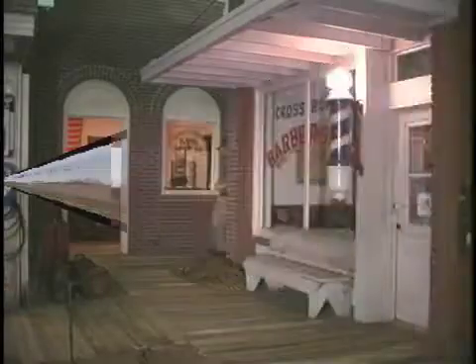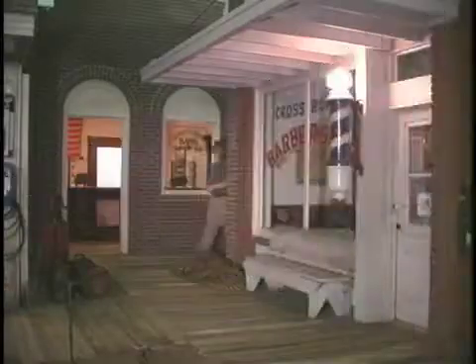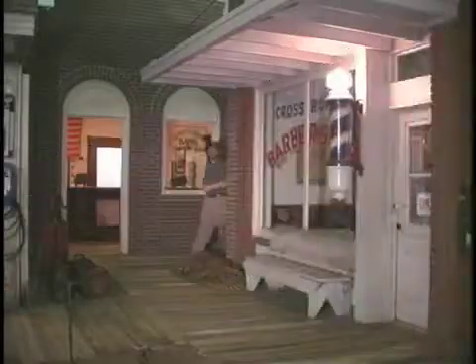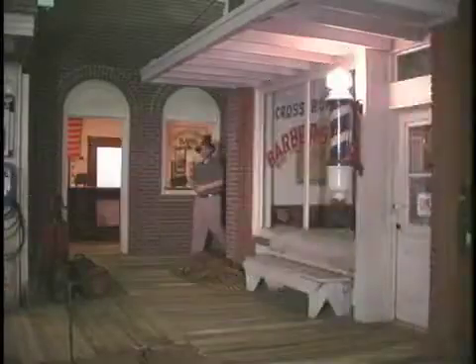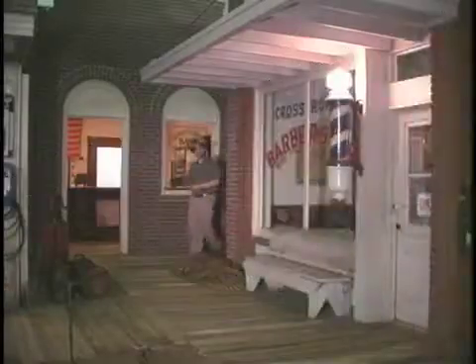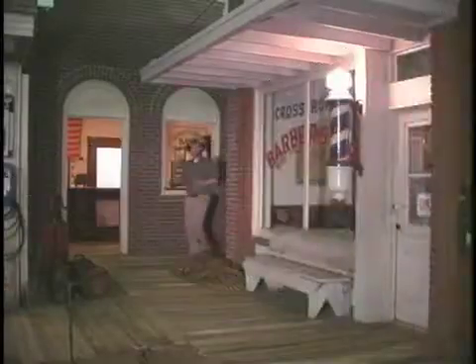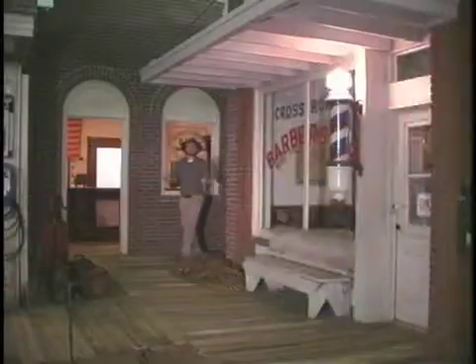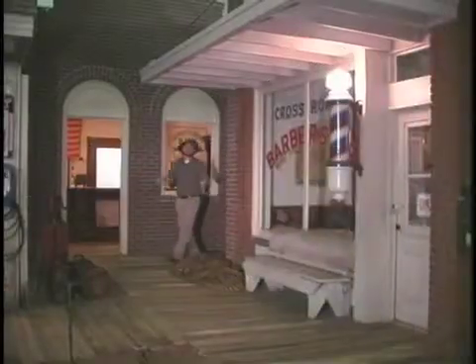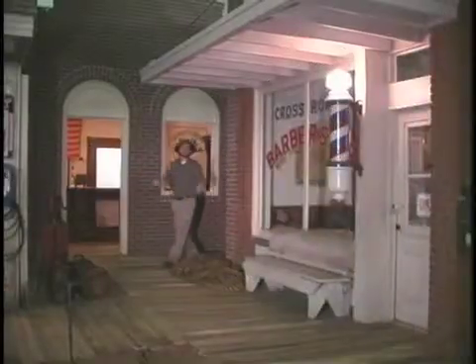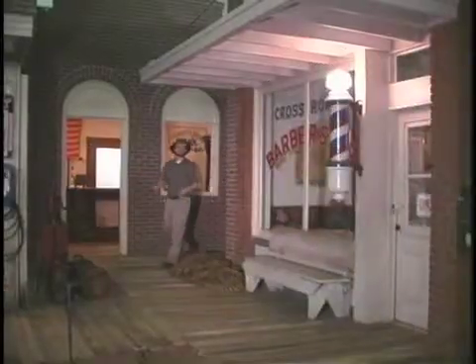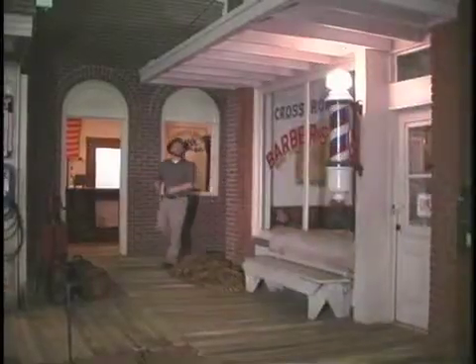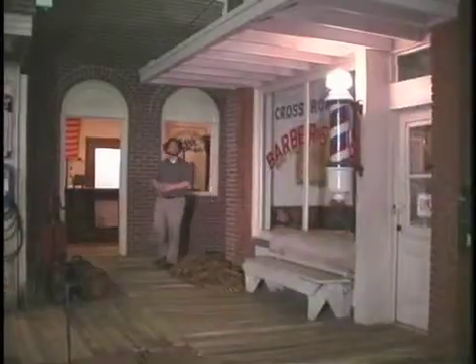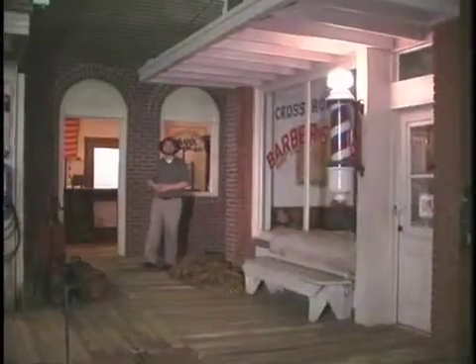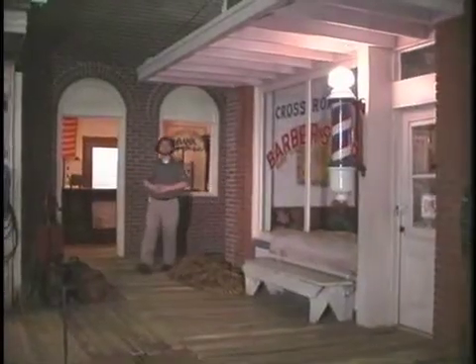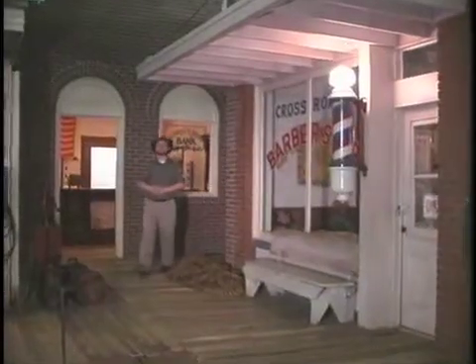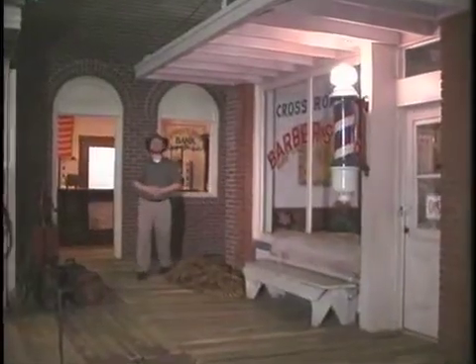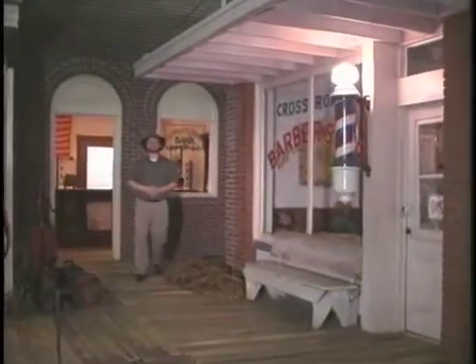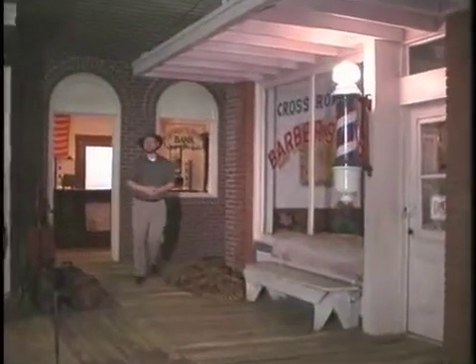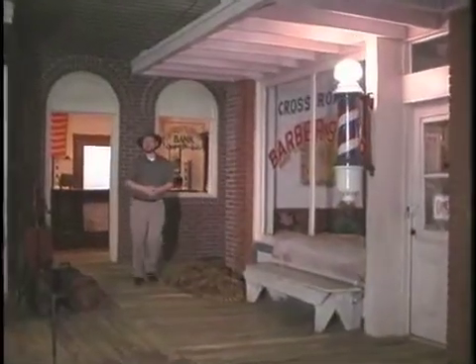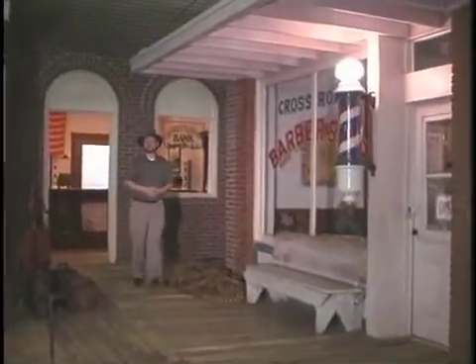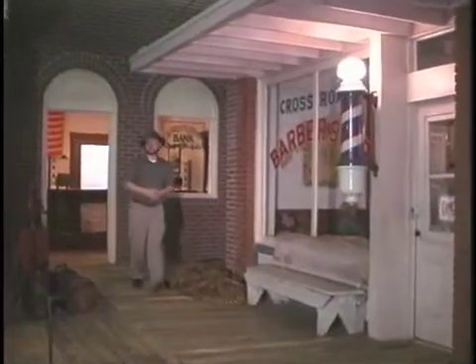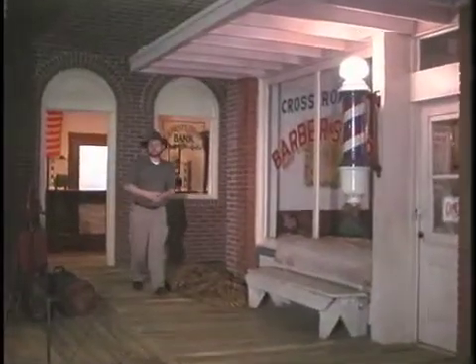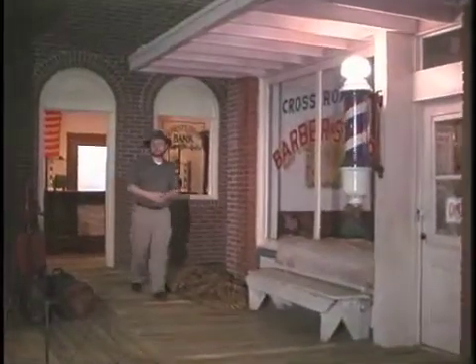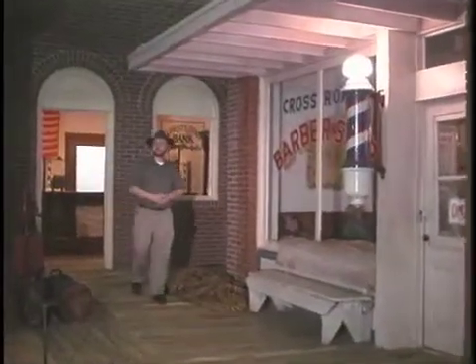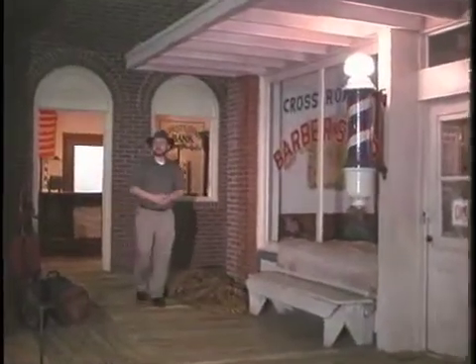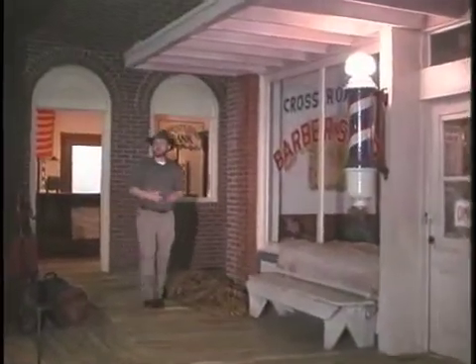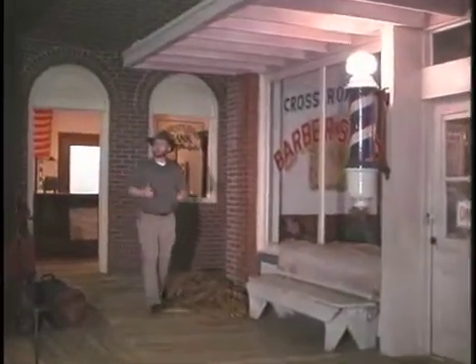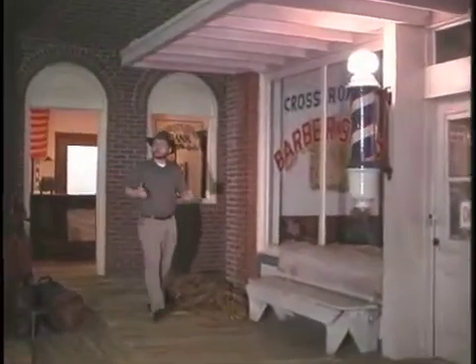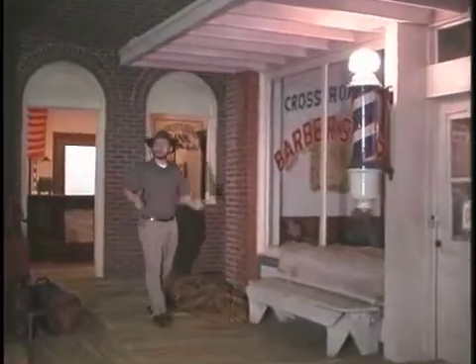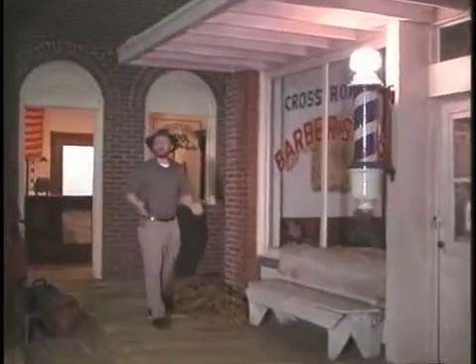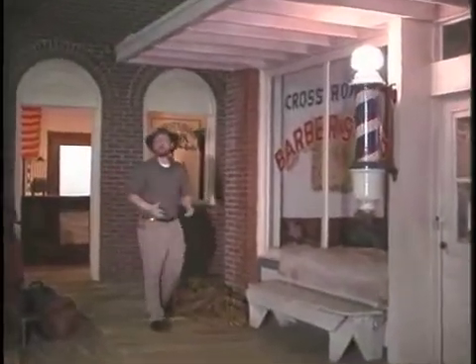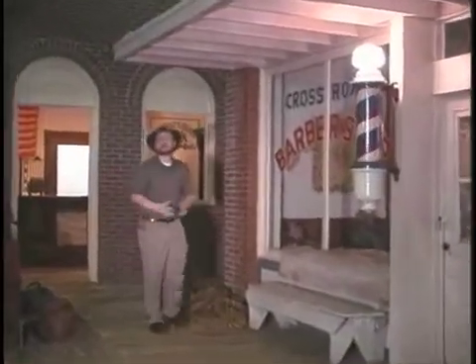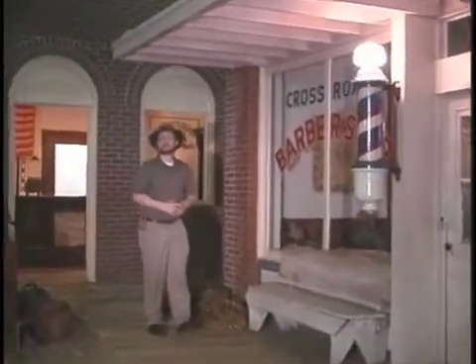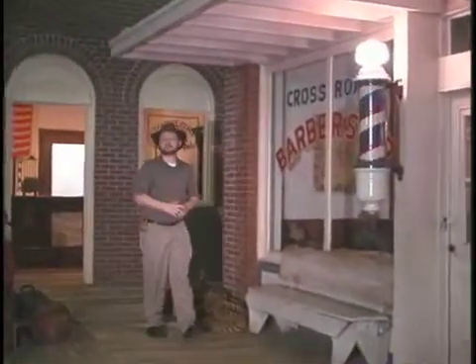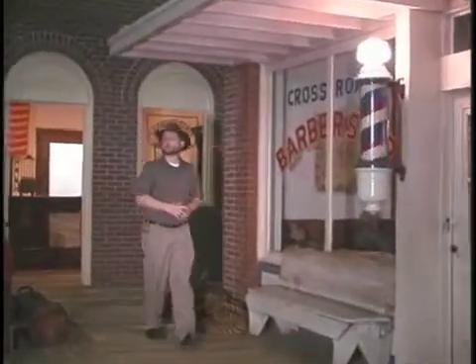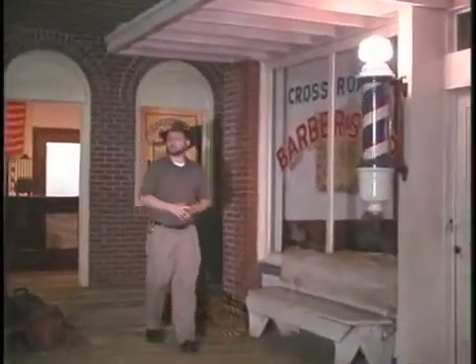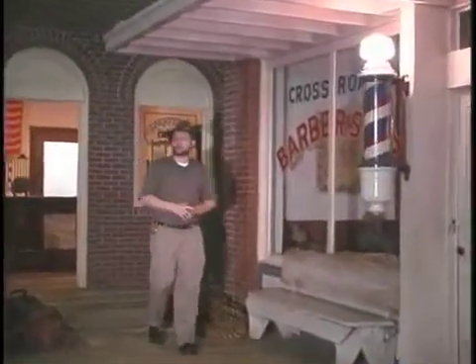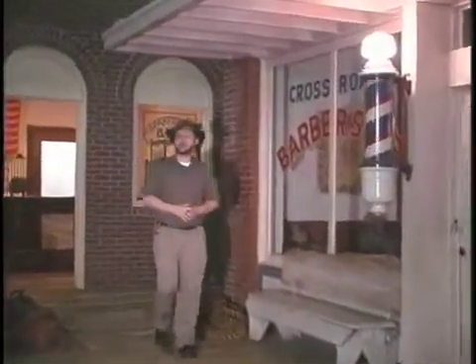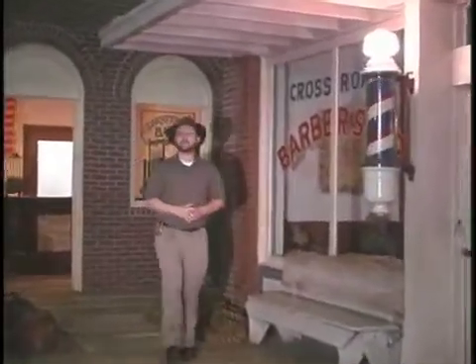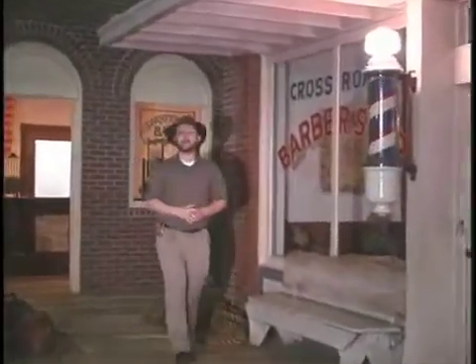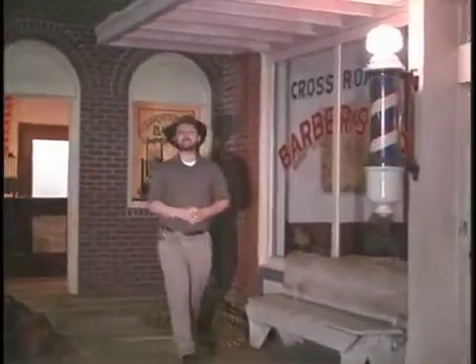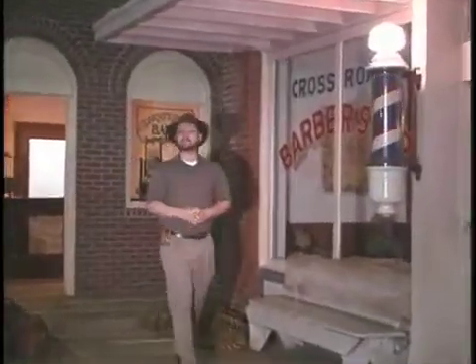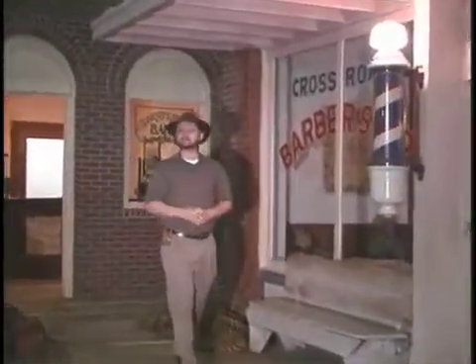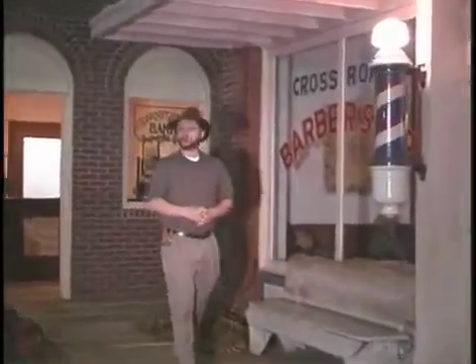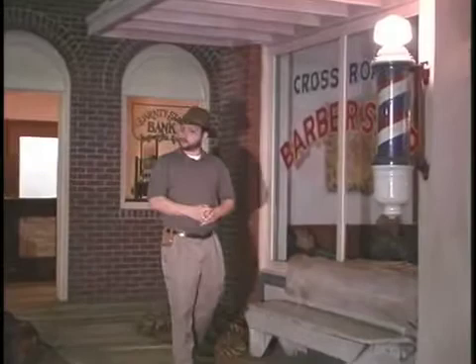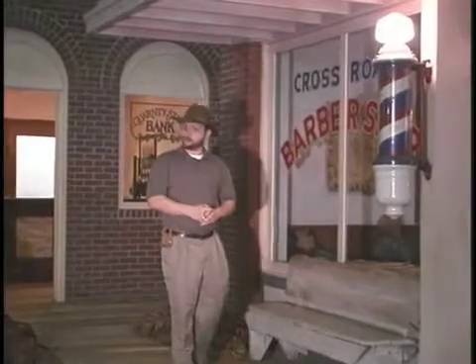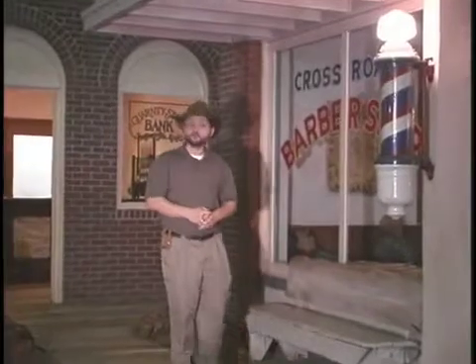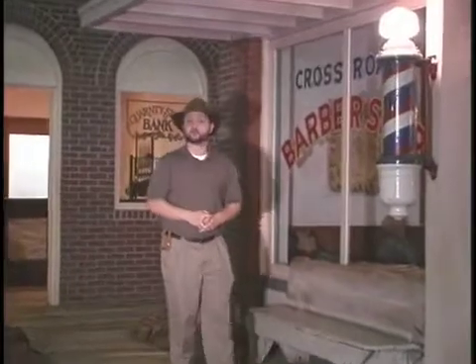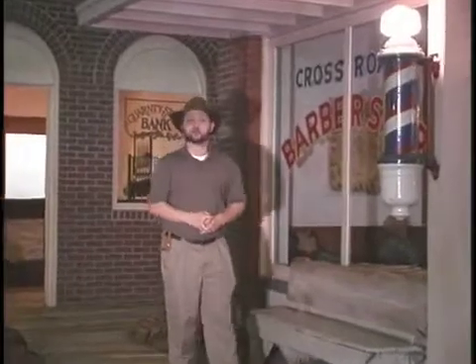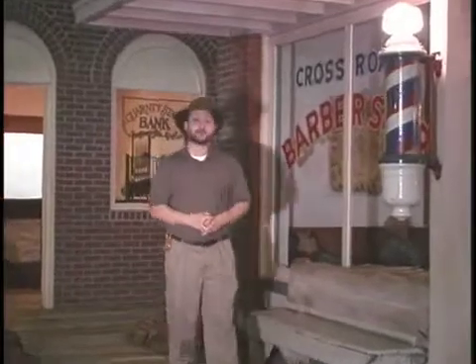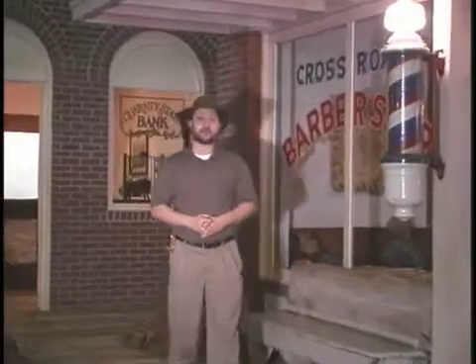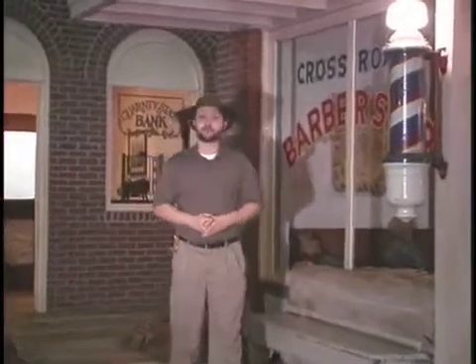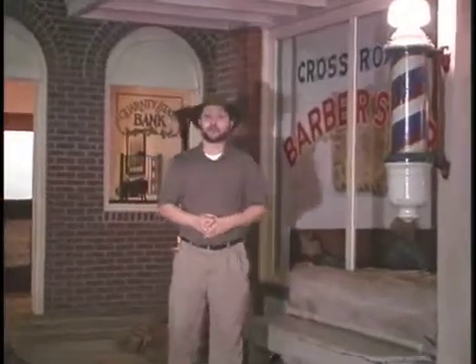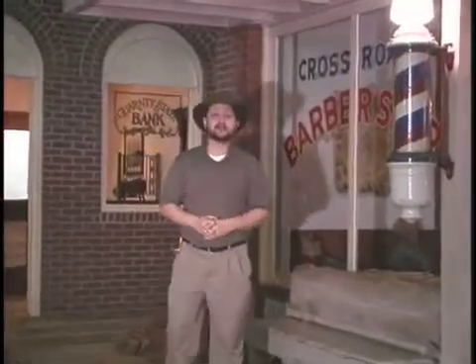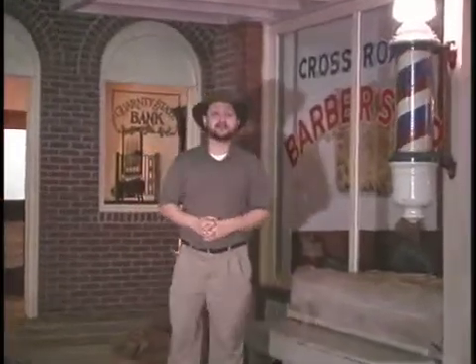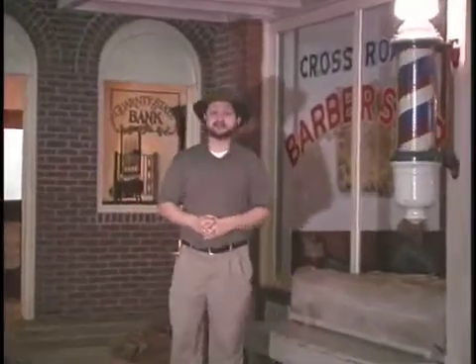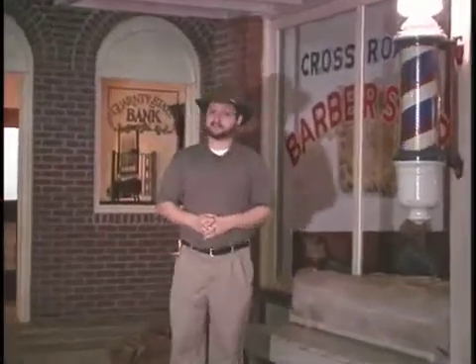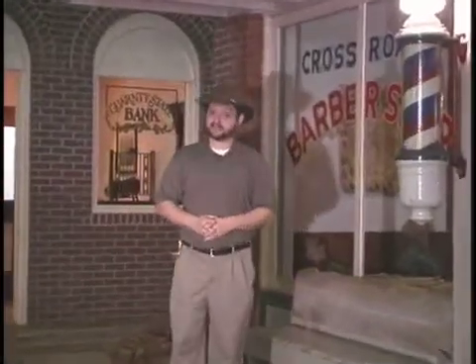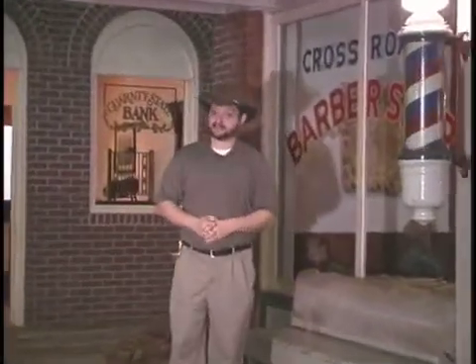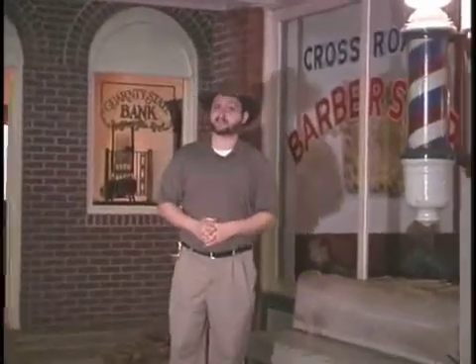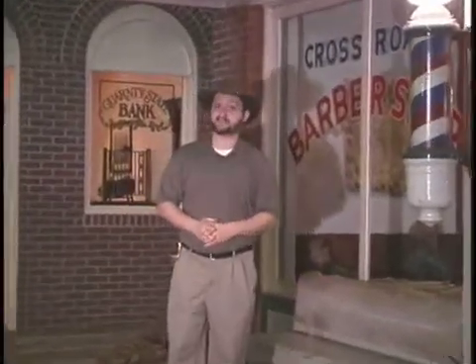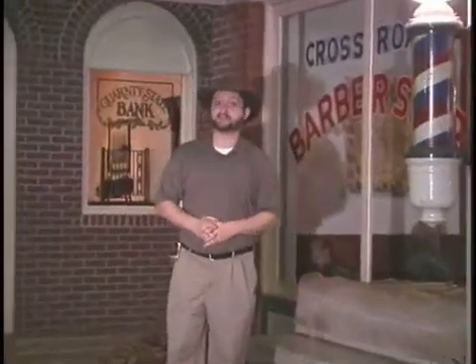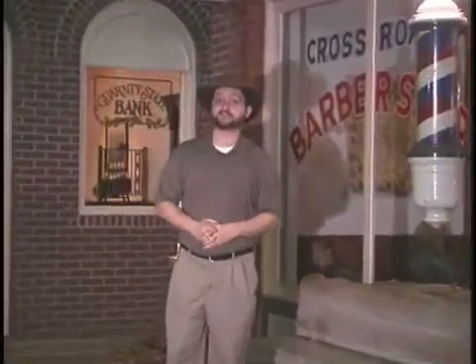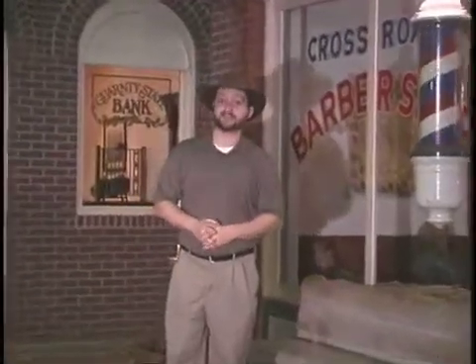A trip to the East Texas Oil Museum is a great way to learn more about this unusual era in Texas history.